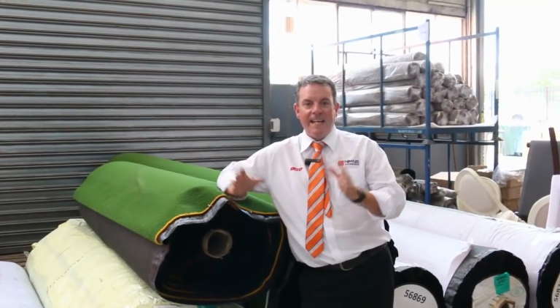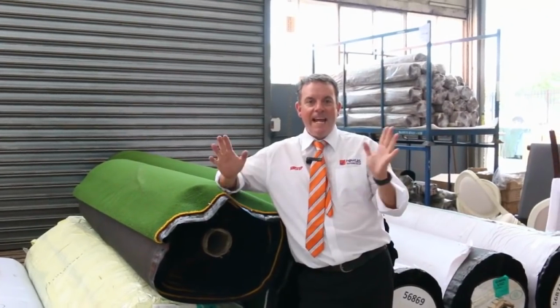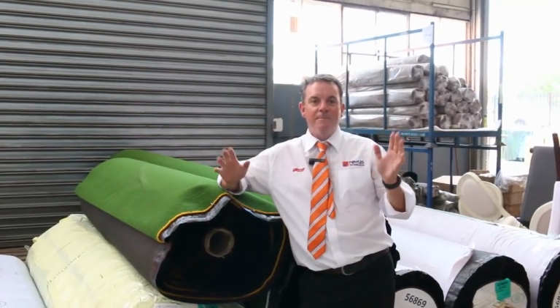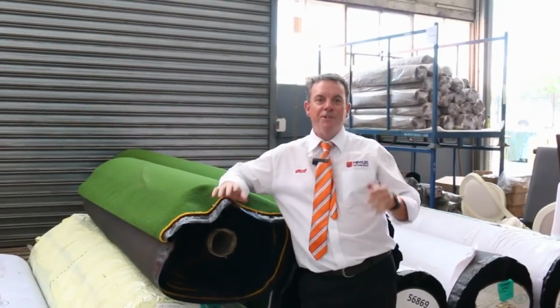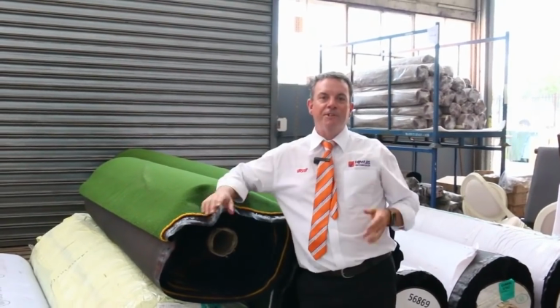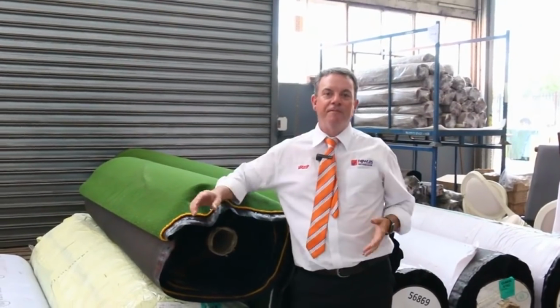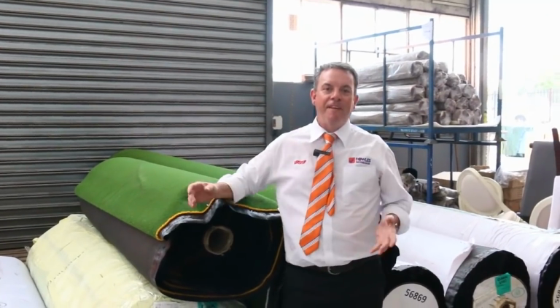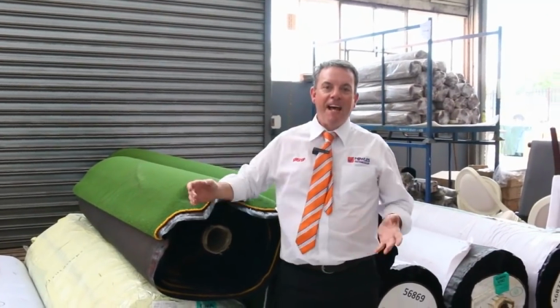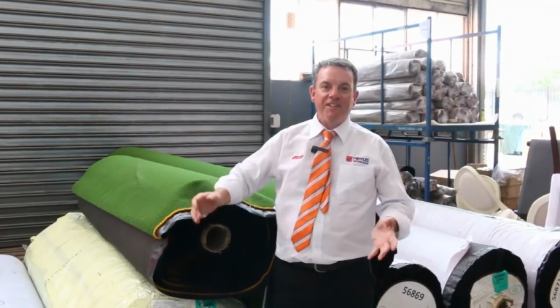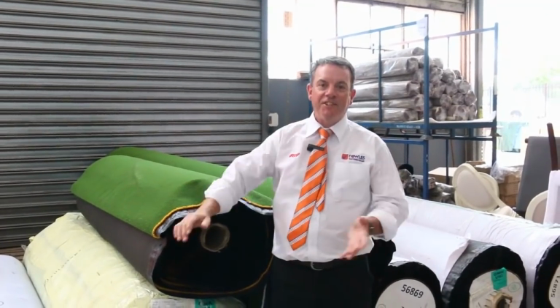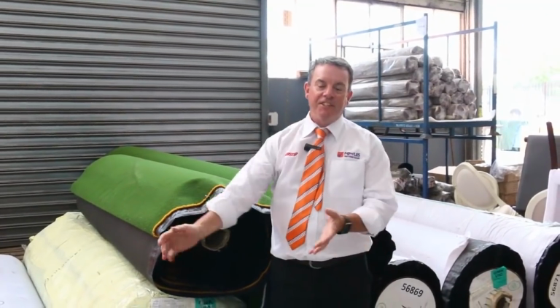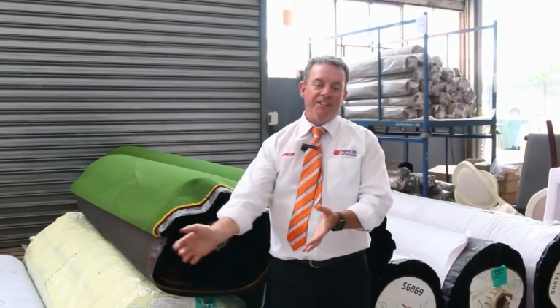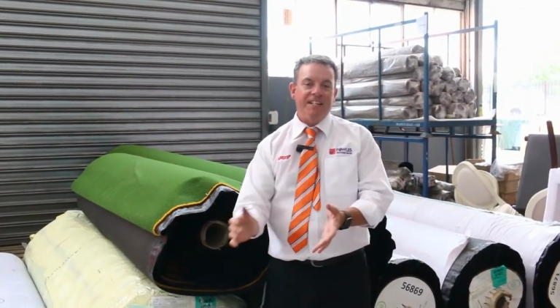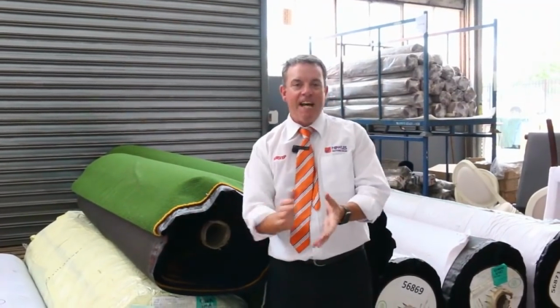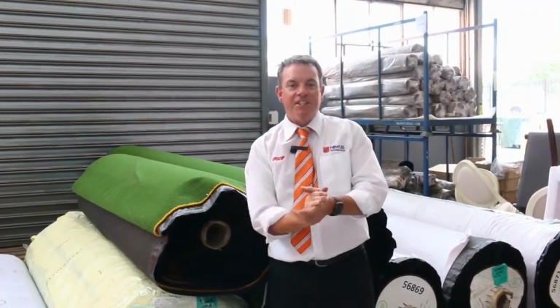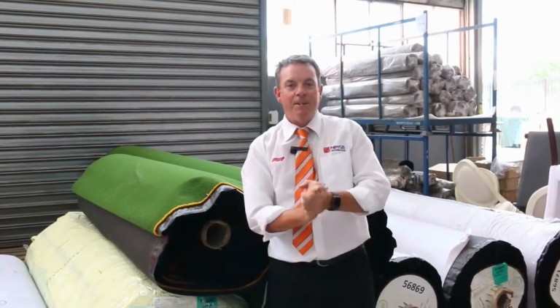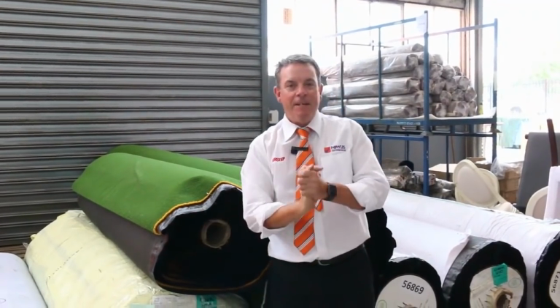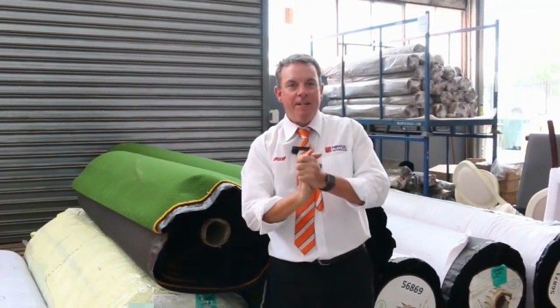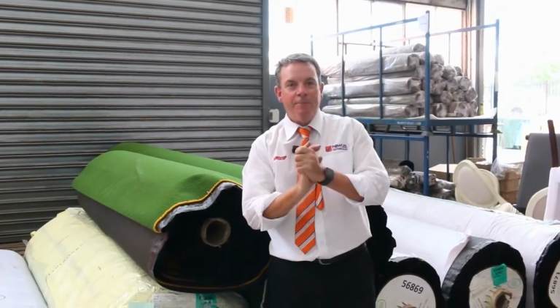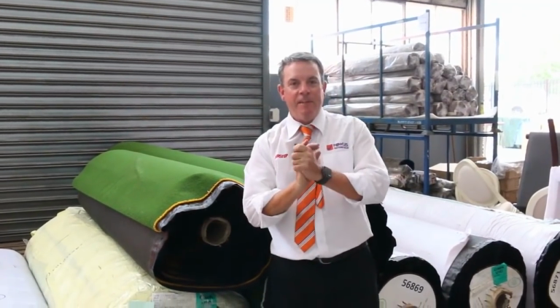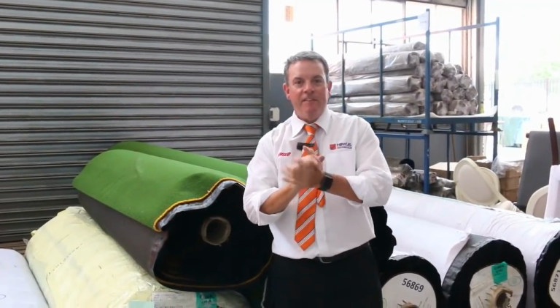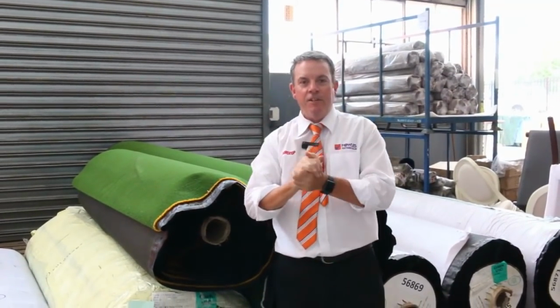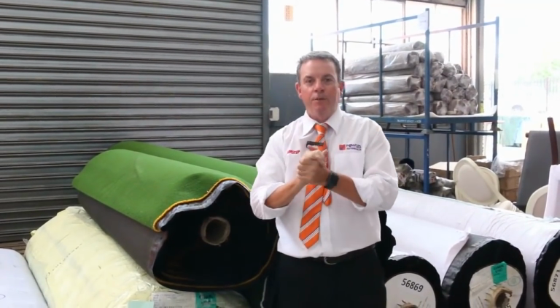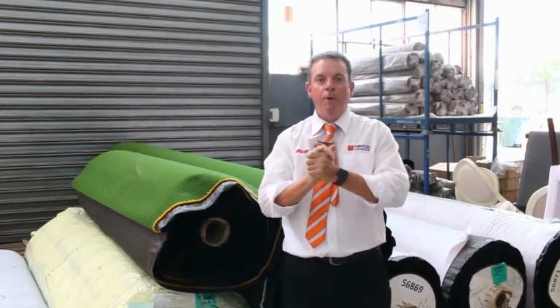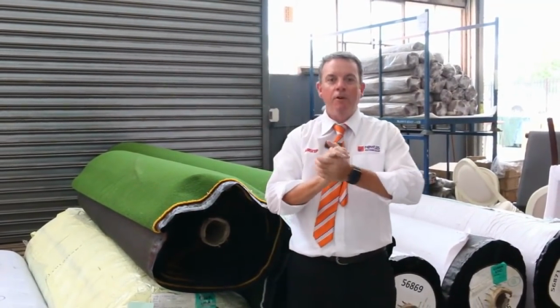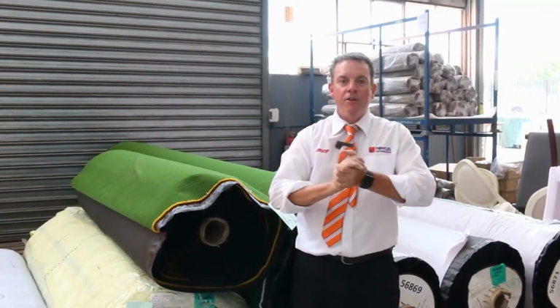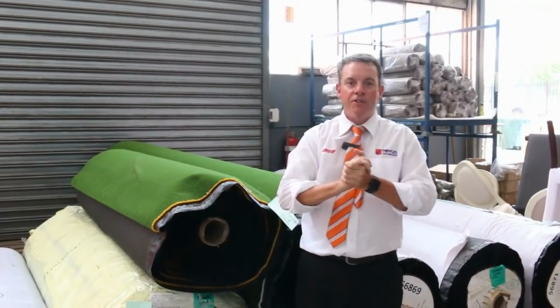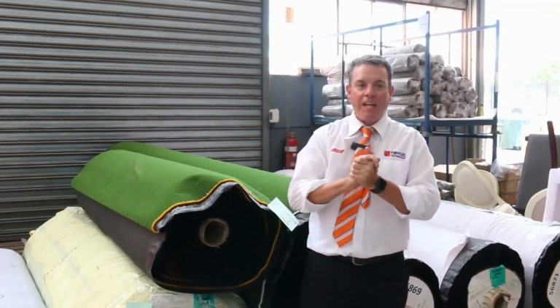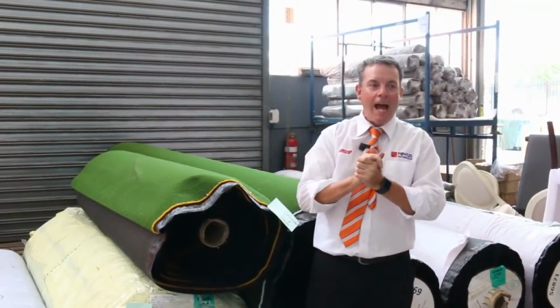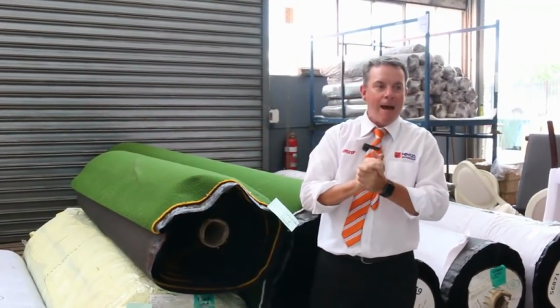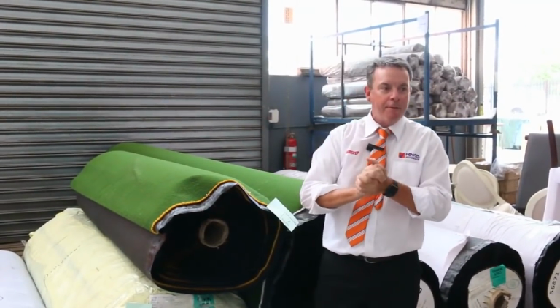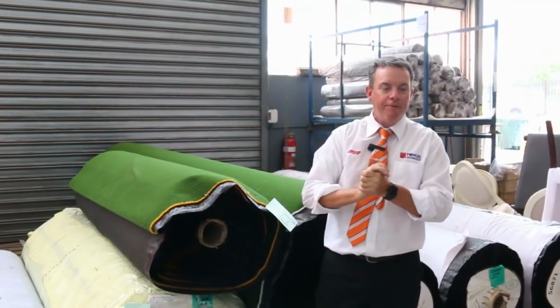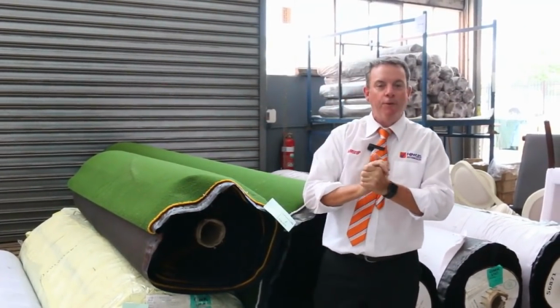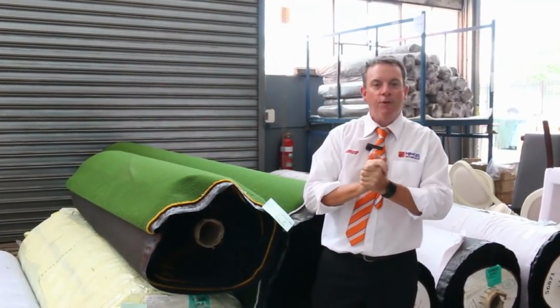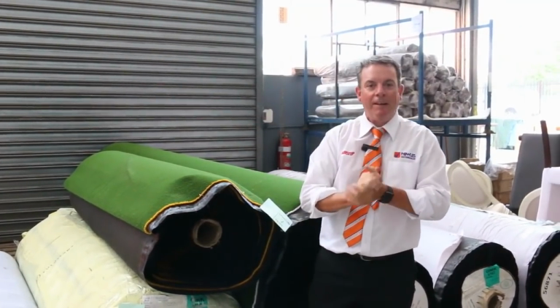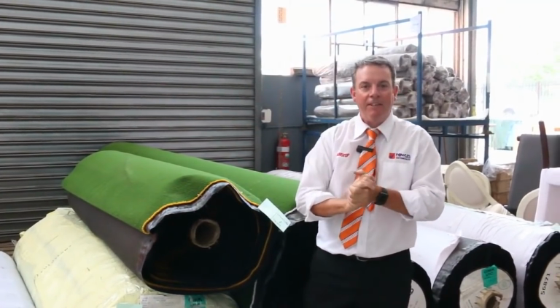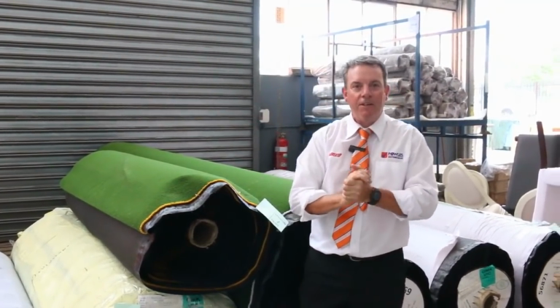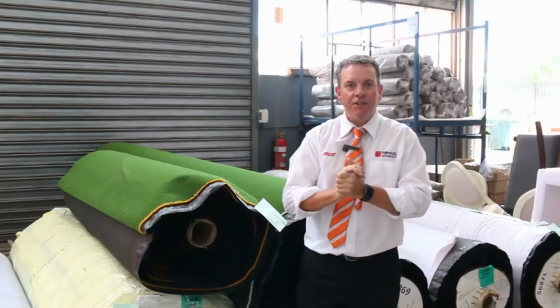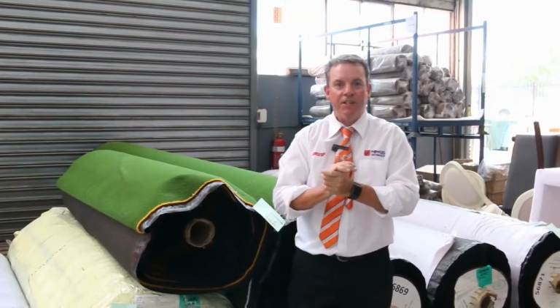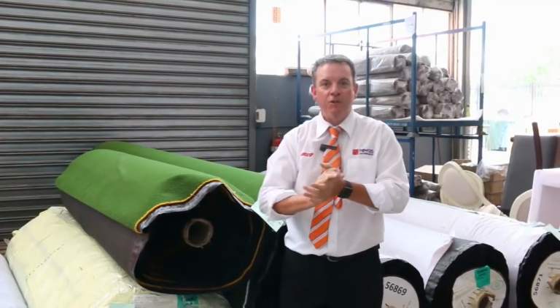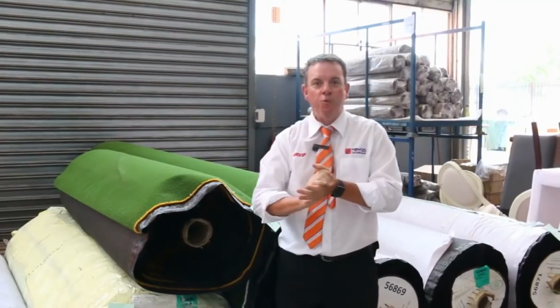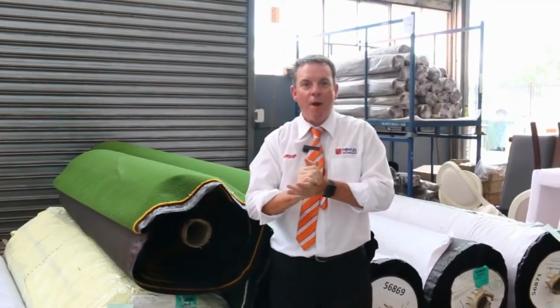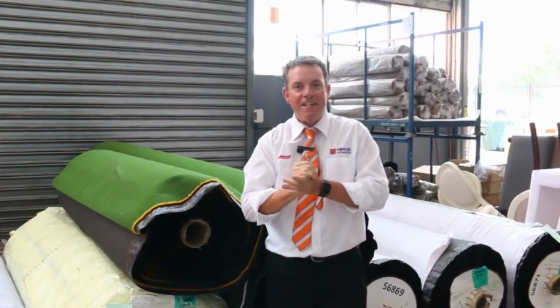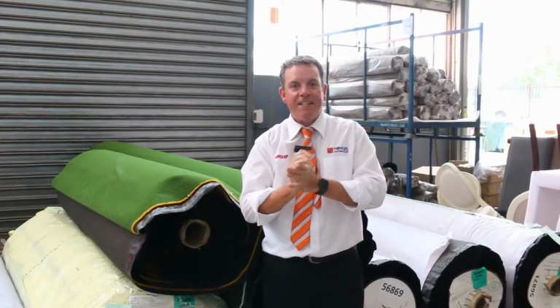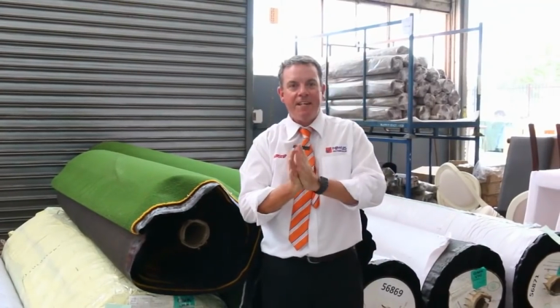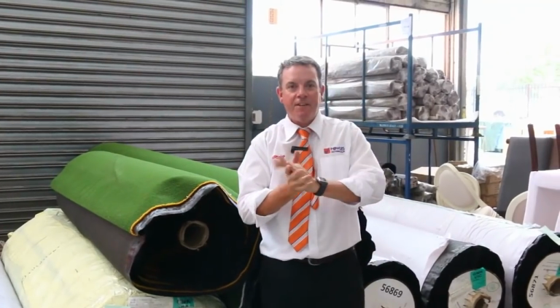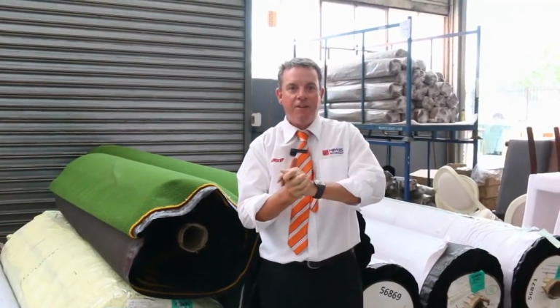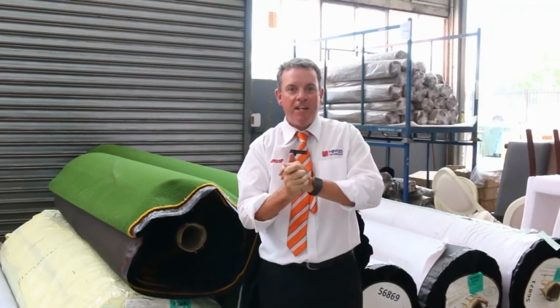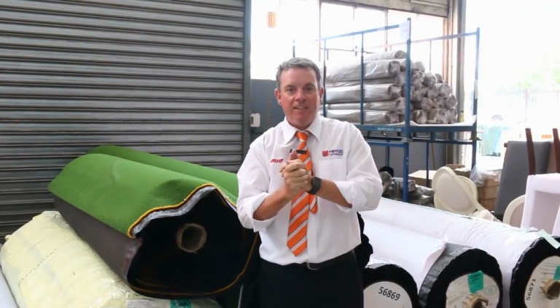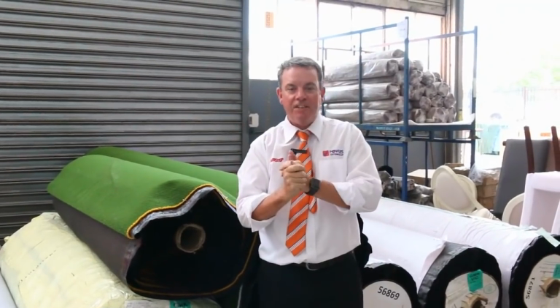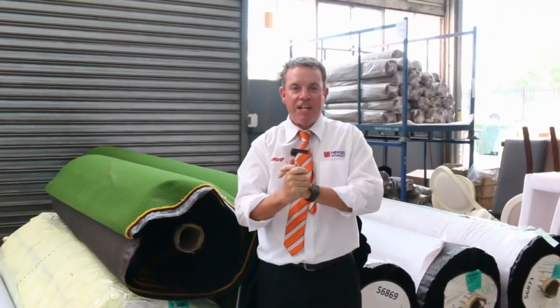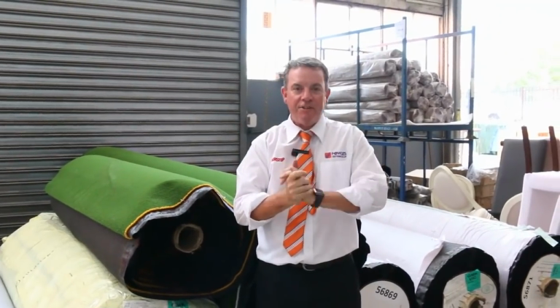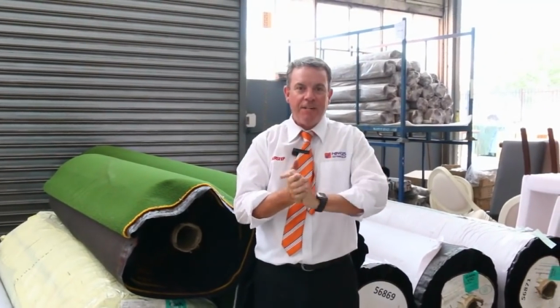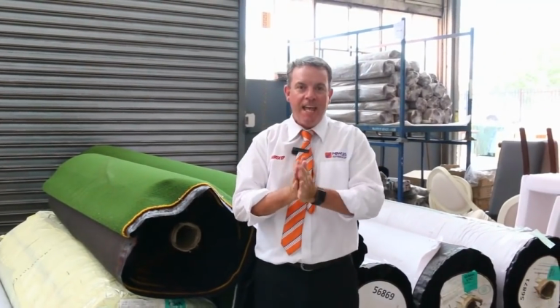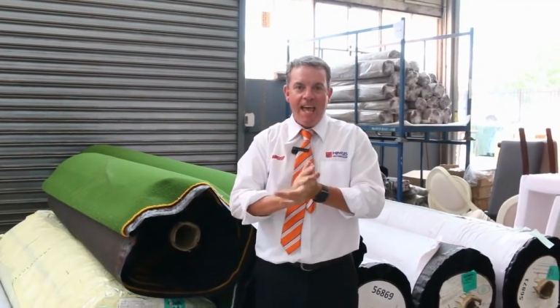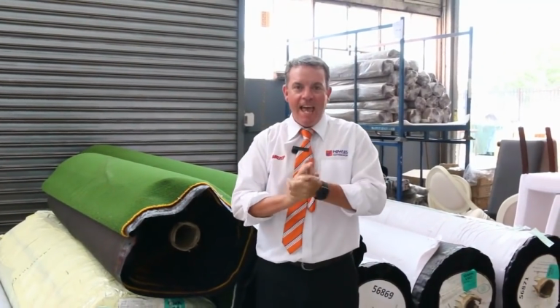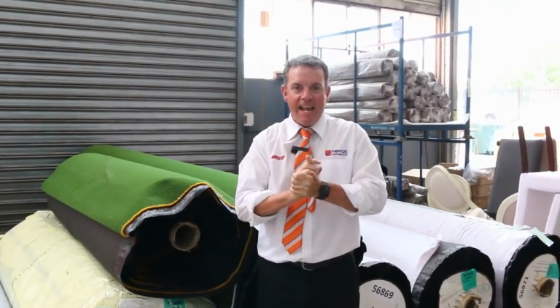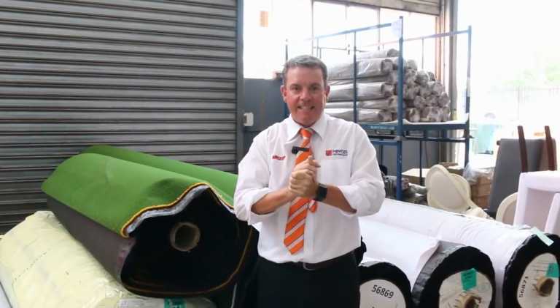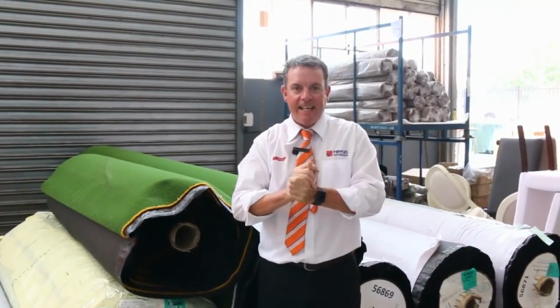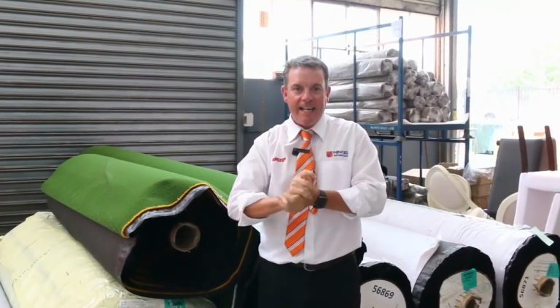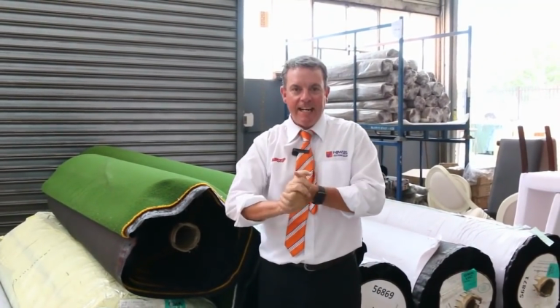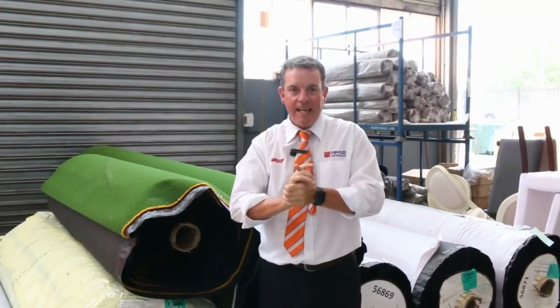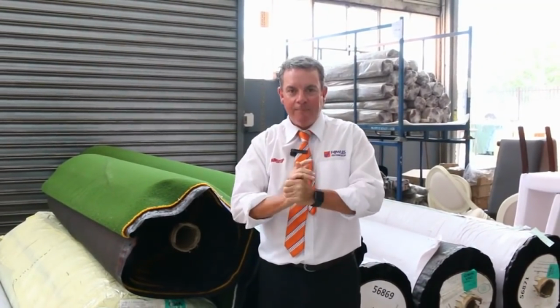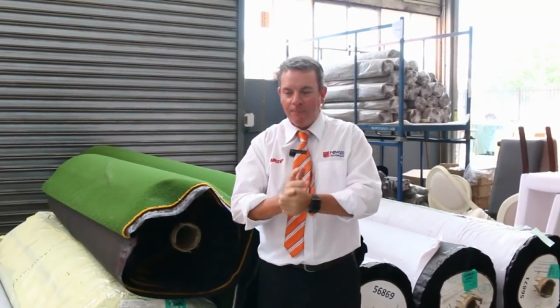G'day, I'm John from Fowls Auction and Sales. I'm here to preview tomorrow's carpet and floor covering auction. It's Wednesday the 30th of January at 10am.